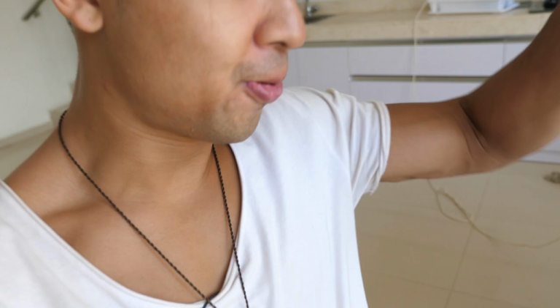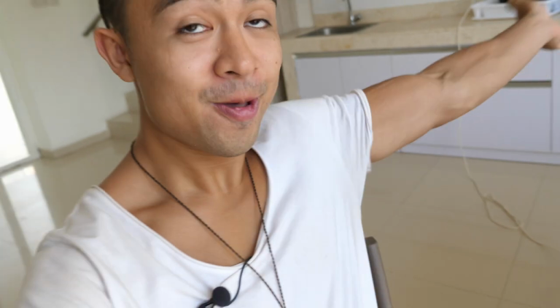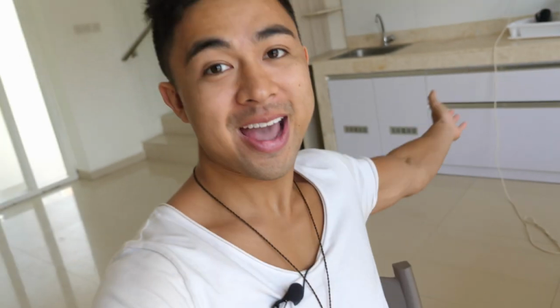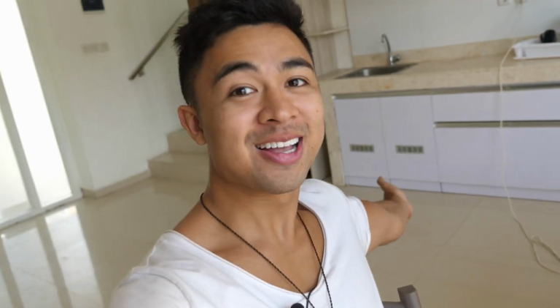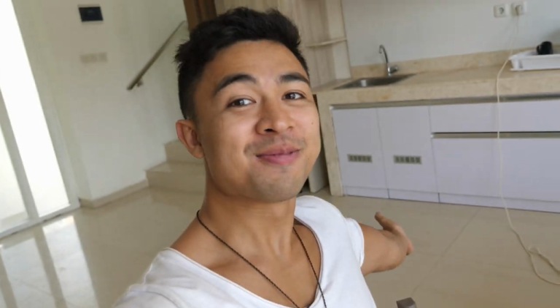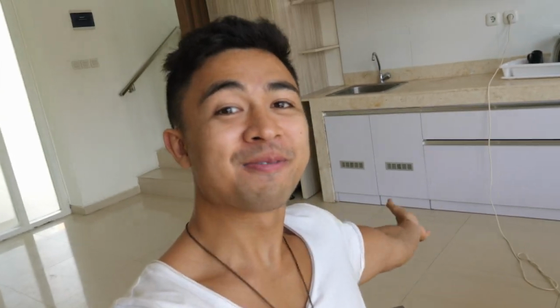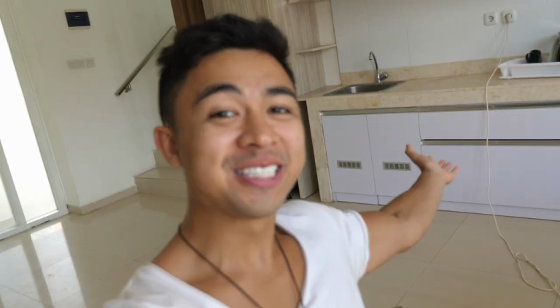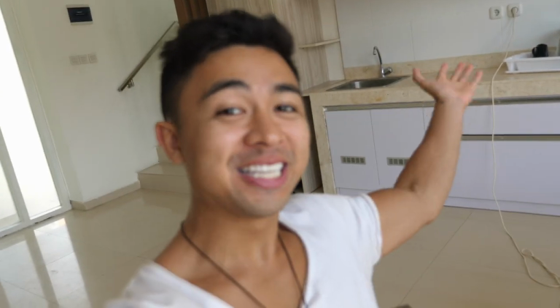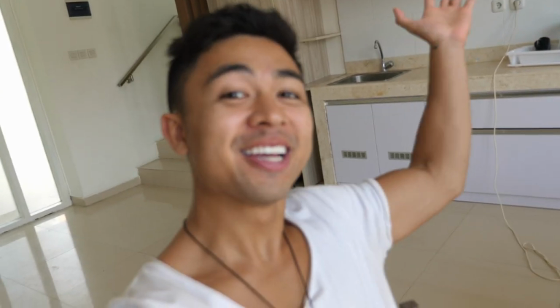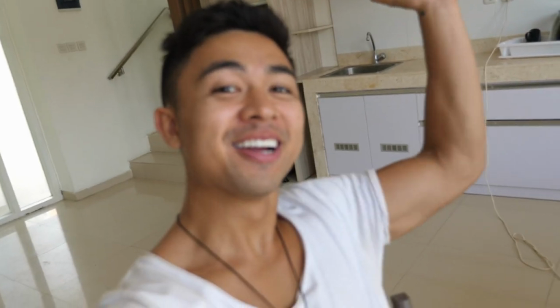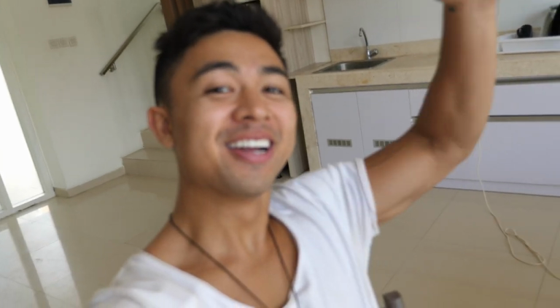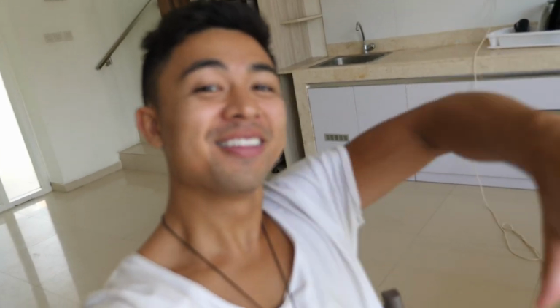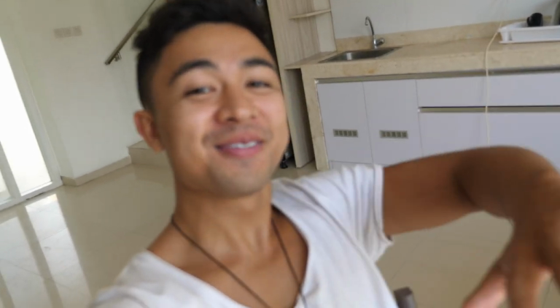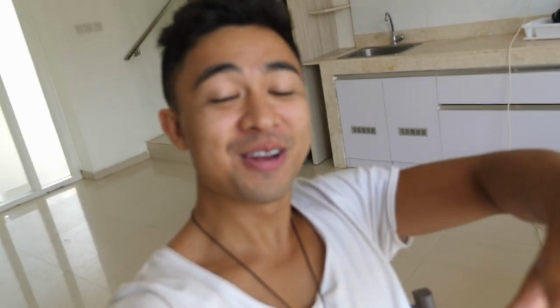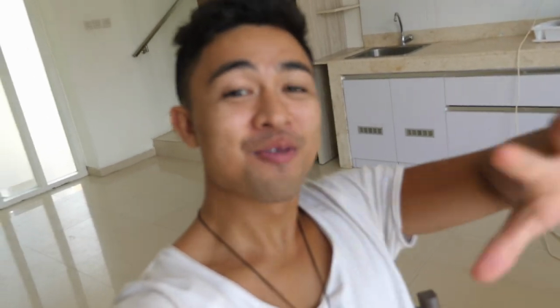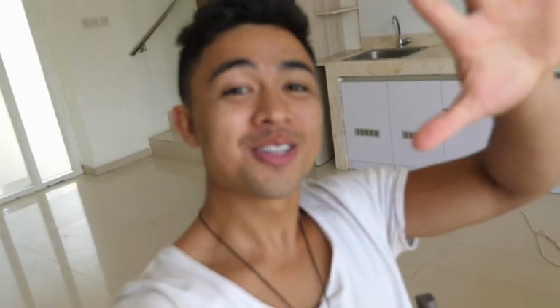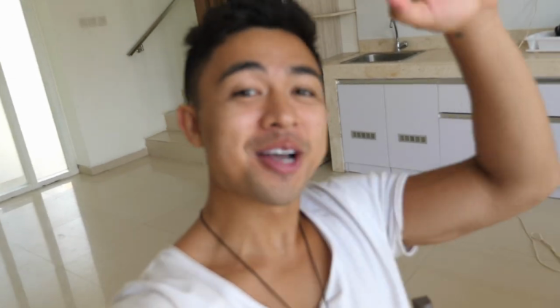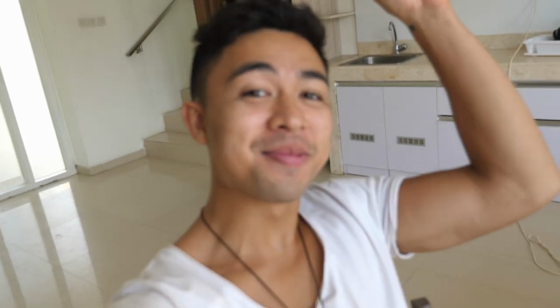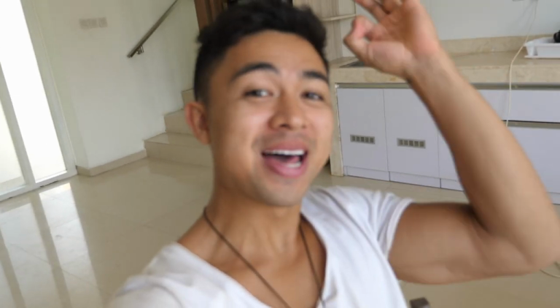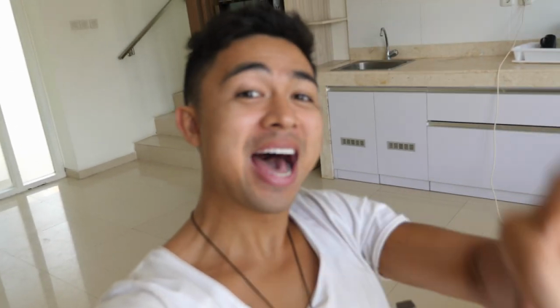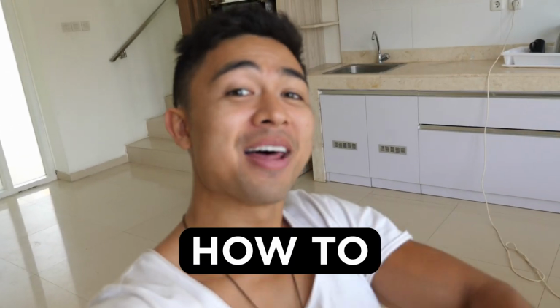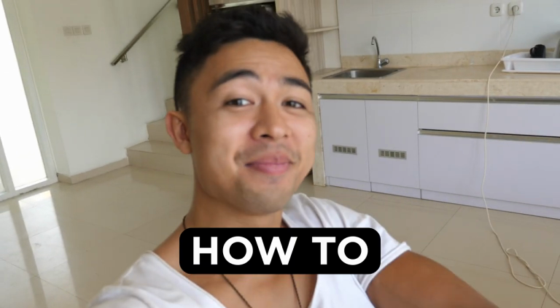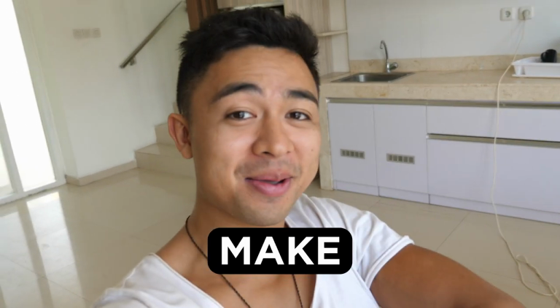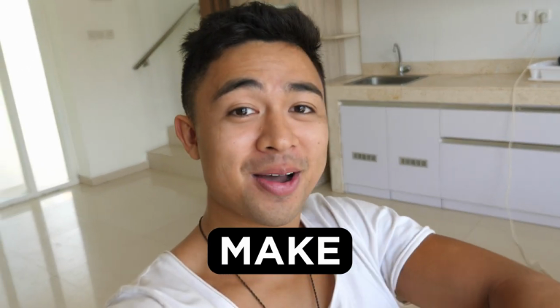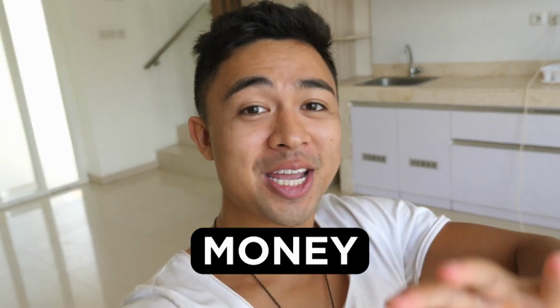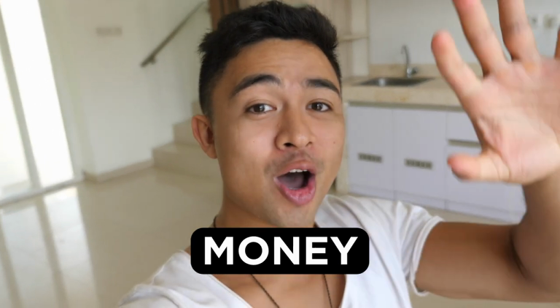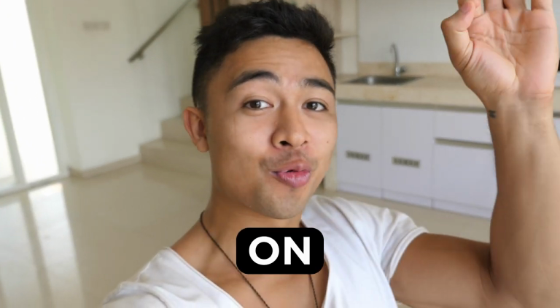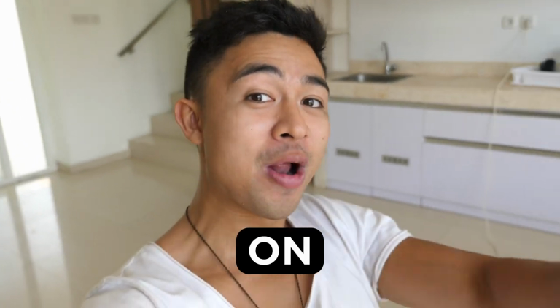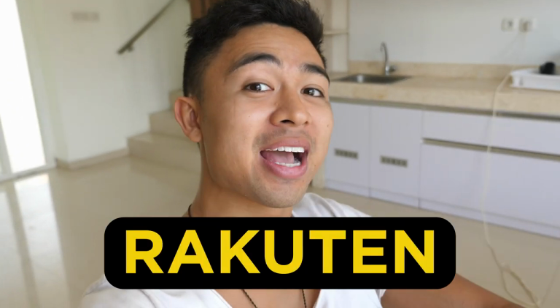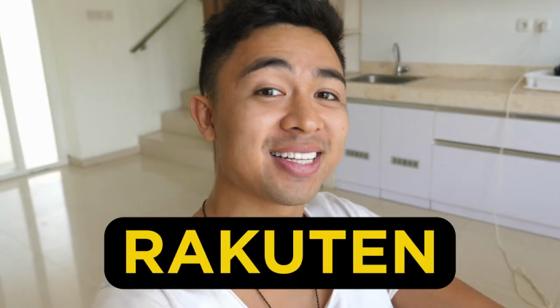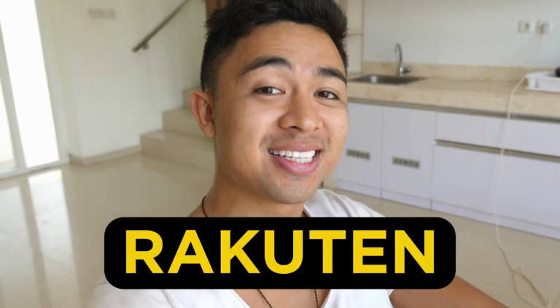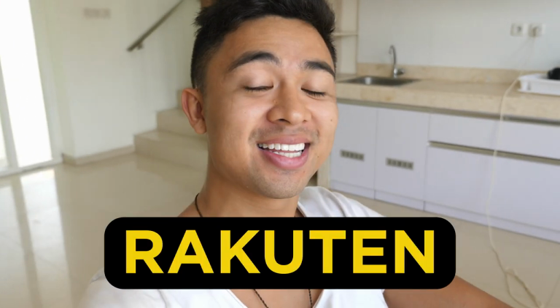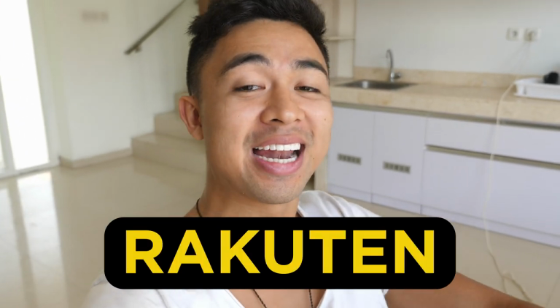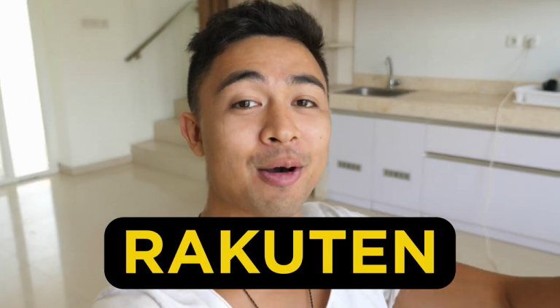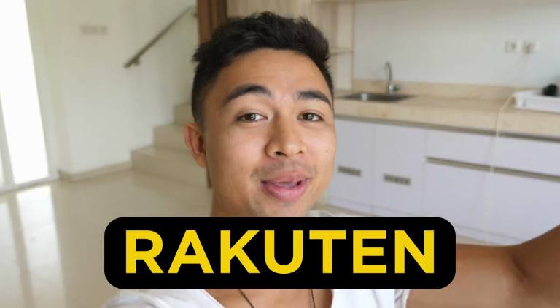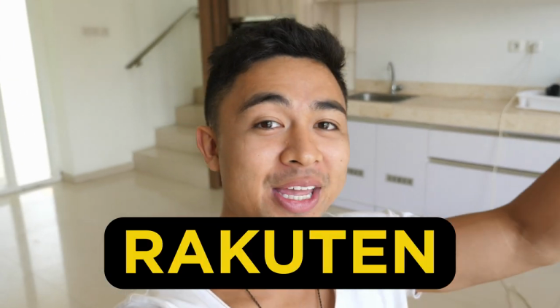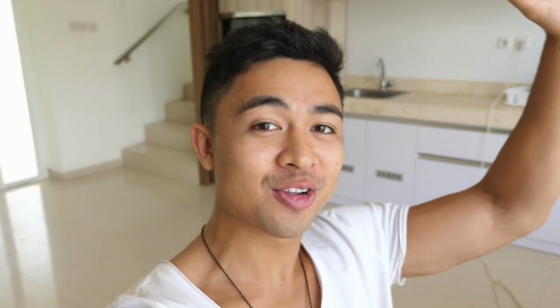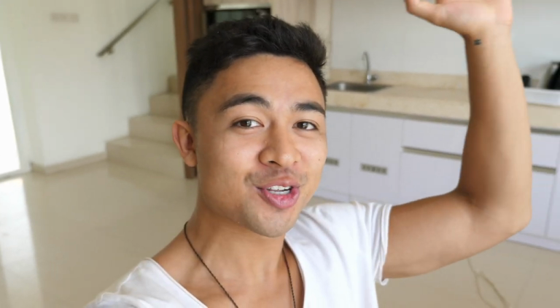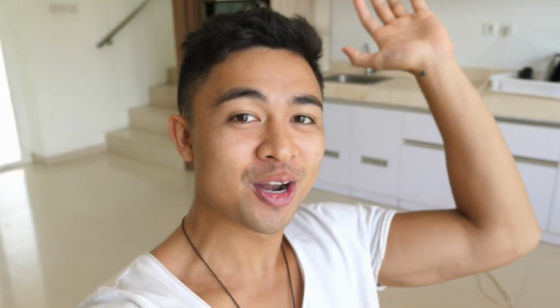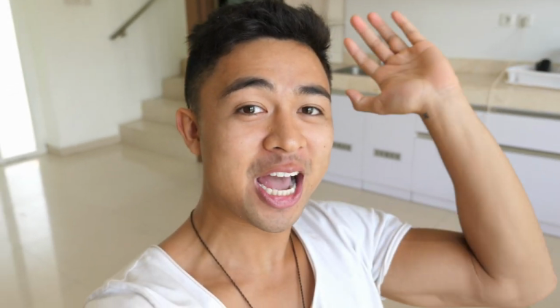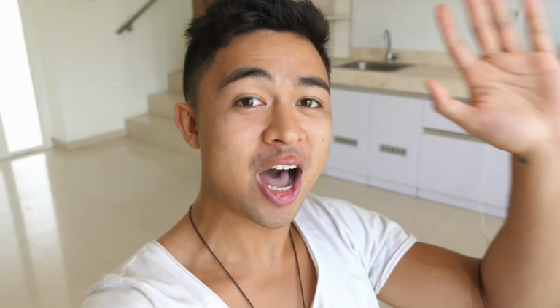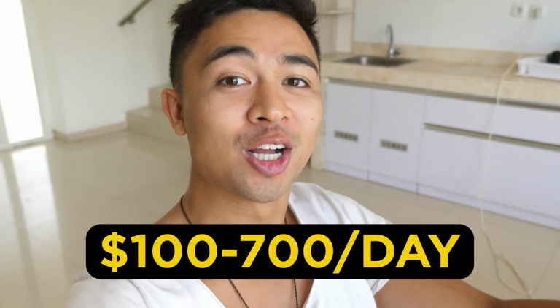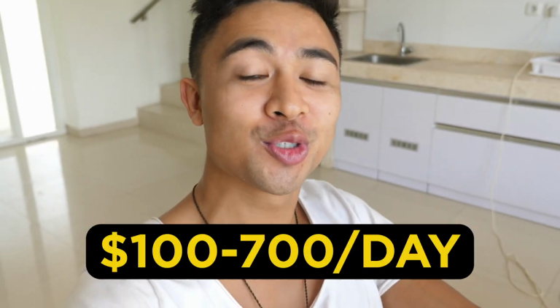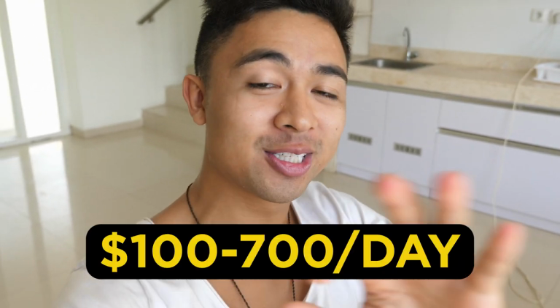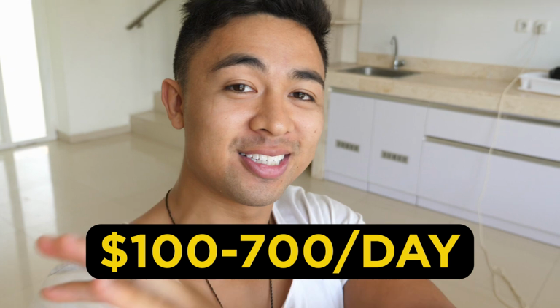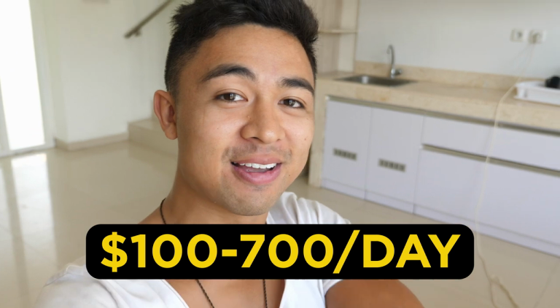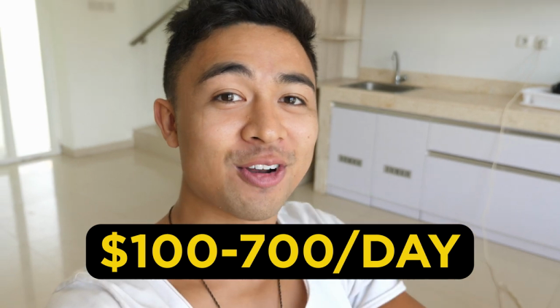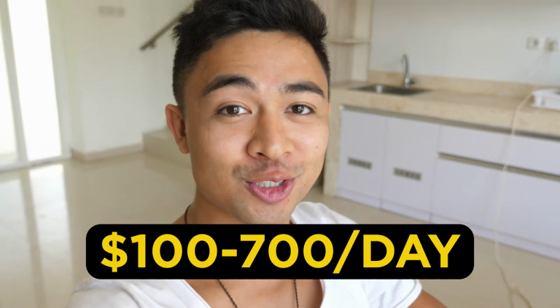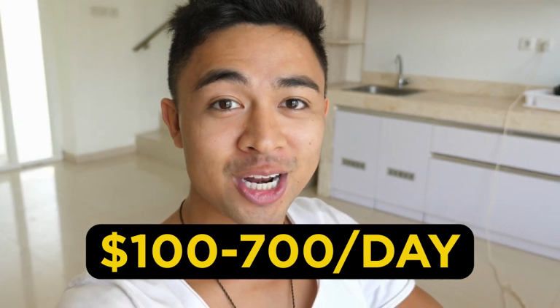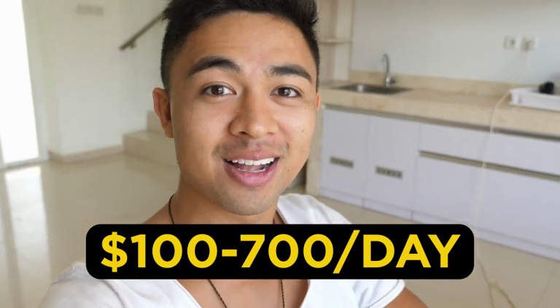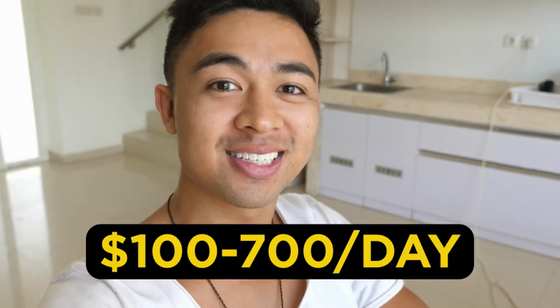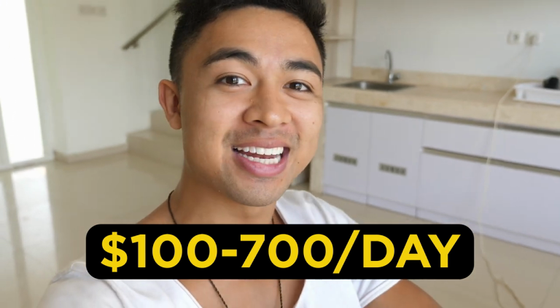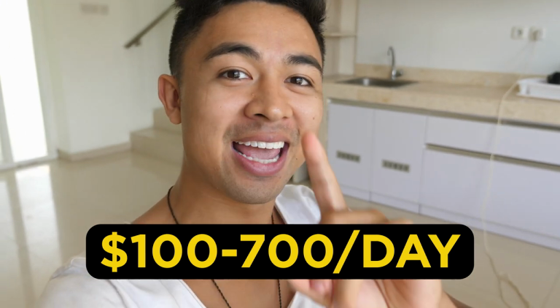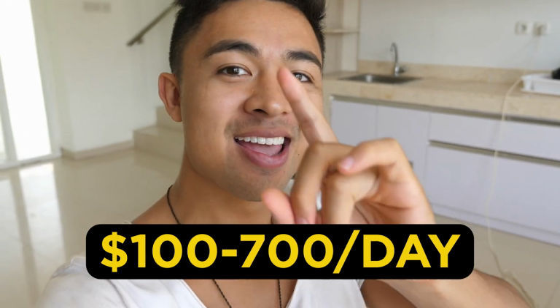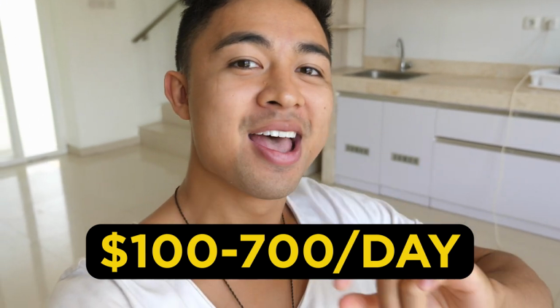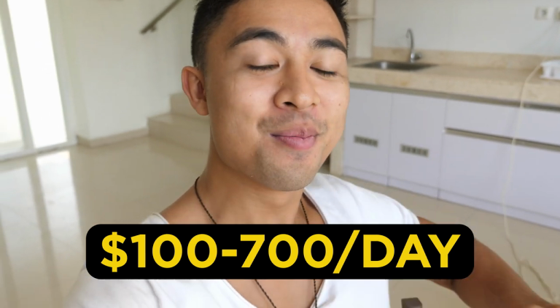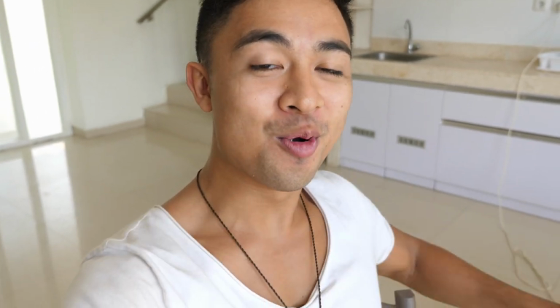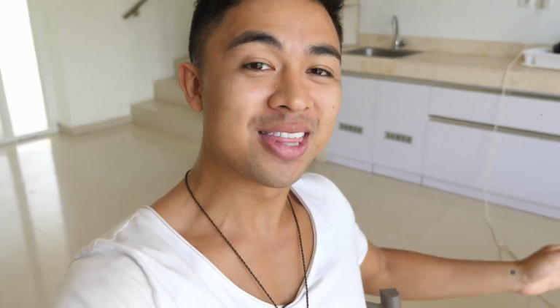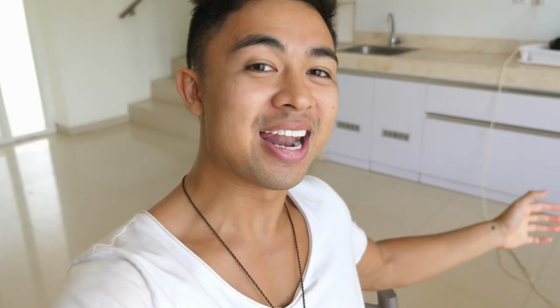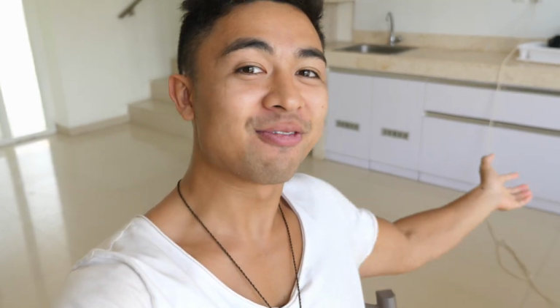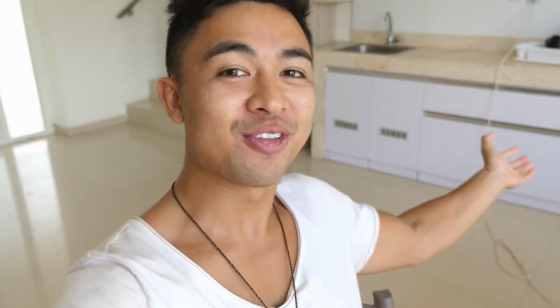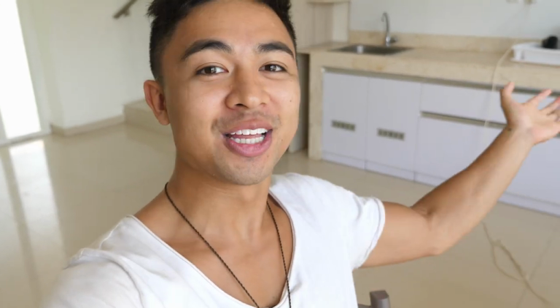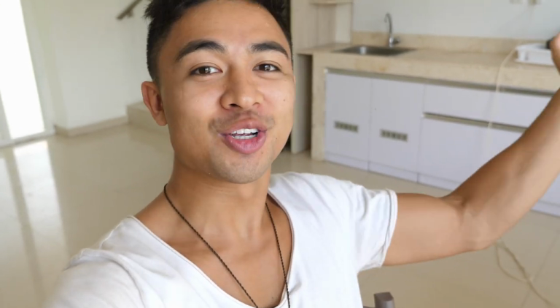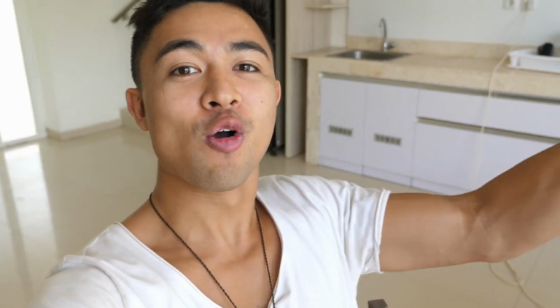Hey guys, Mike Facile here, and in this video we're talking about how to make money on Rakuten and how beginners are earning $100 to $700 a day. More with that after the intro.